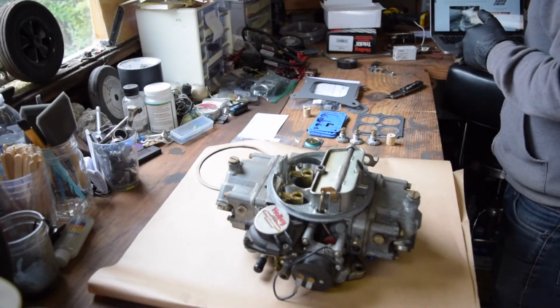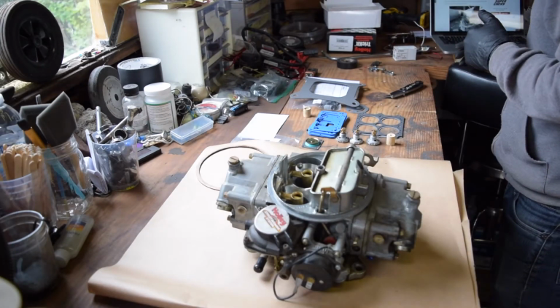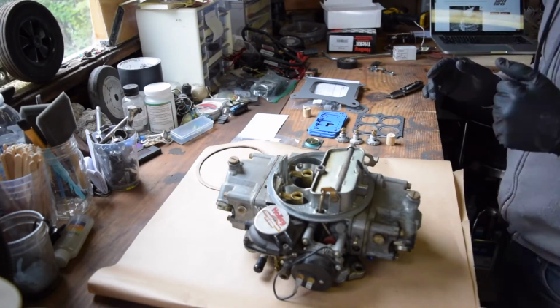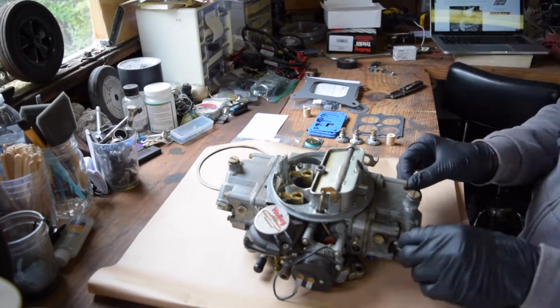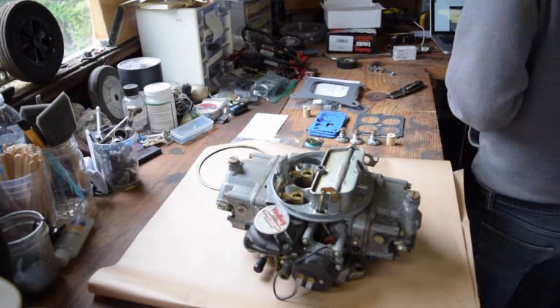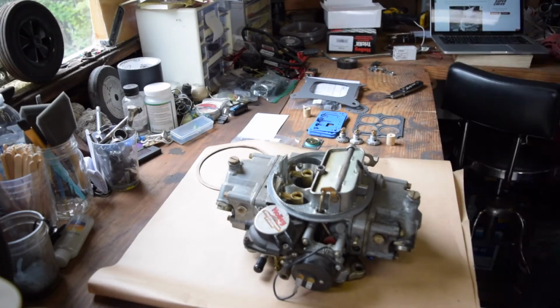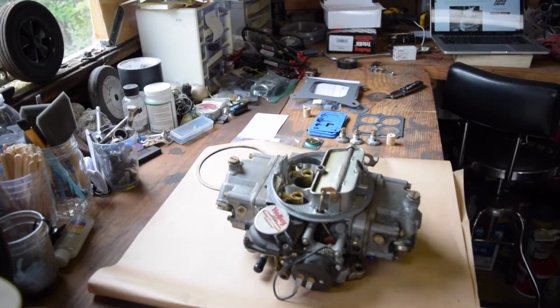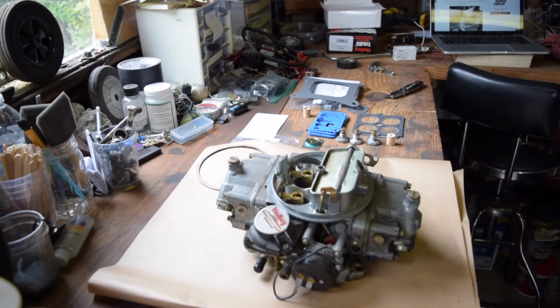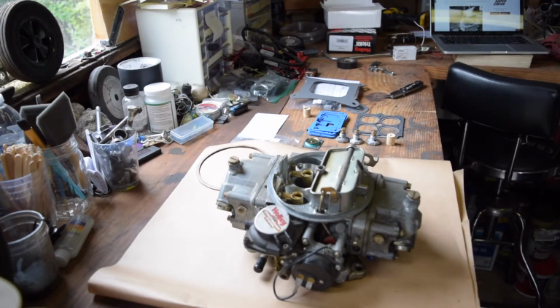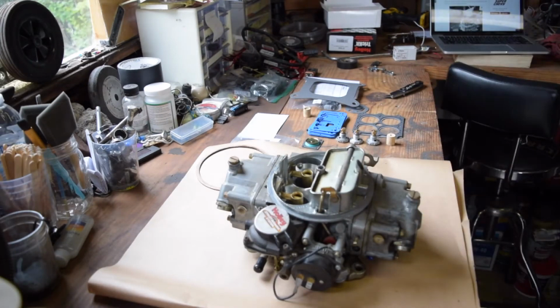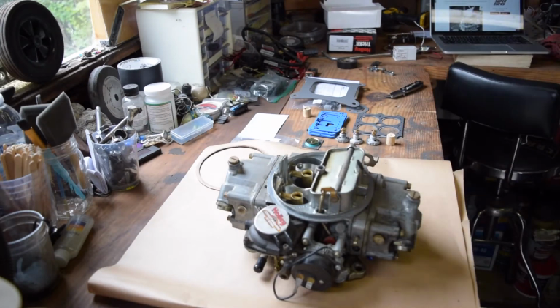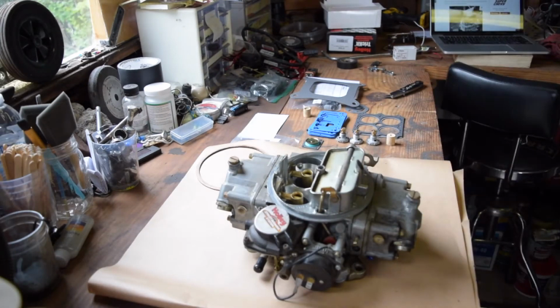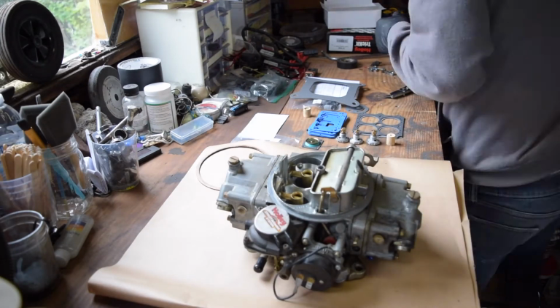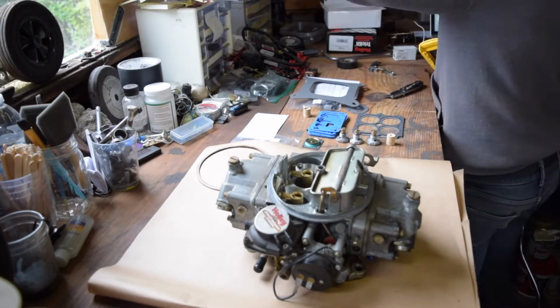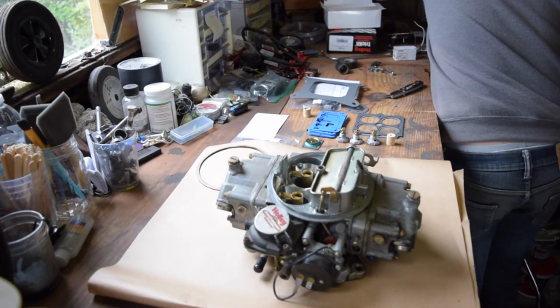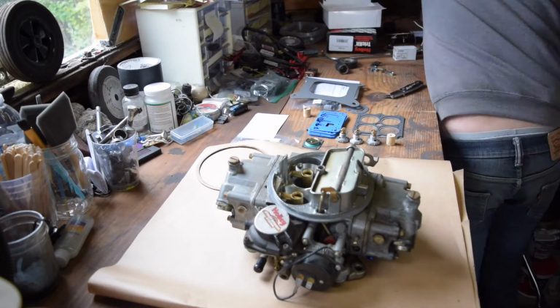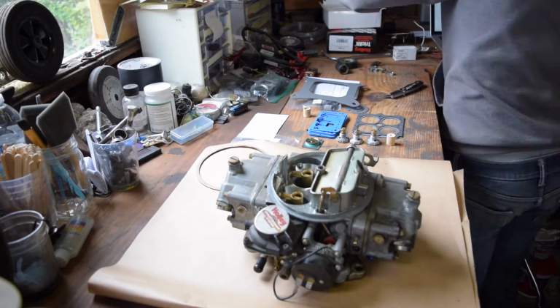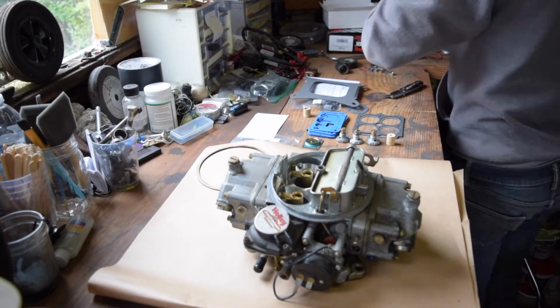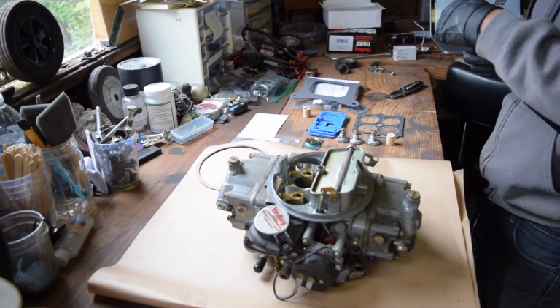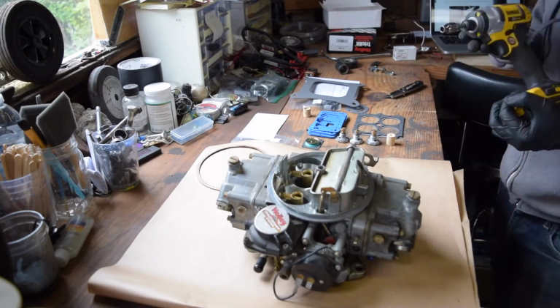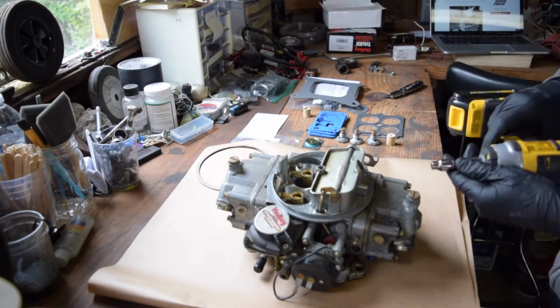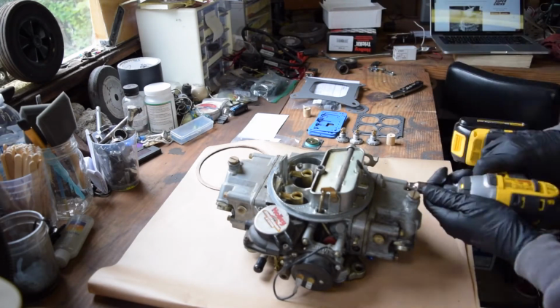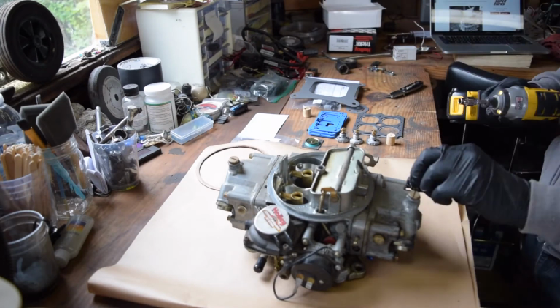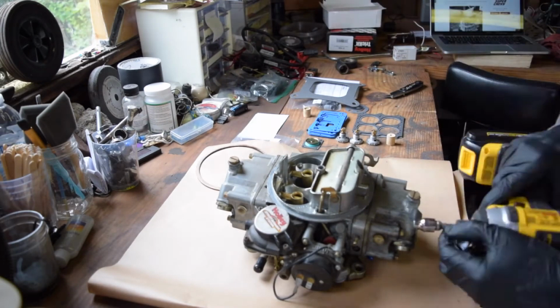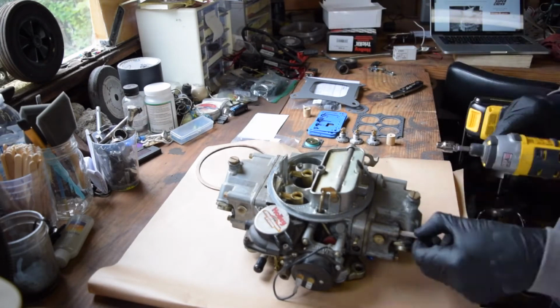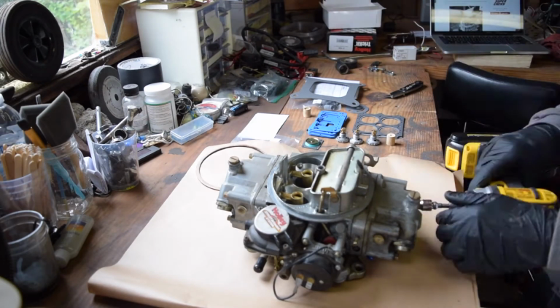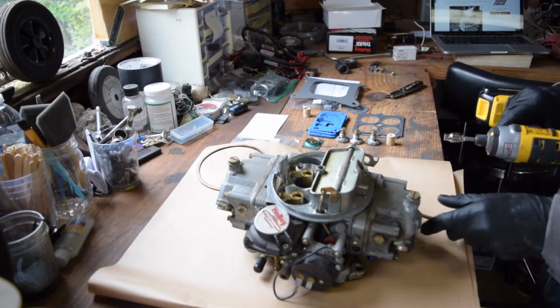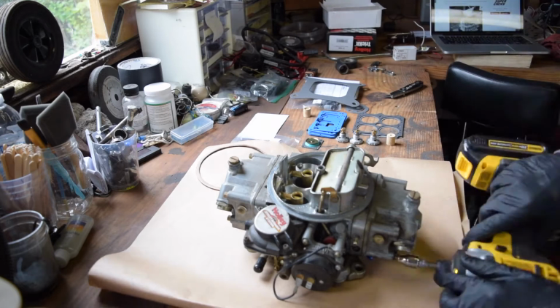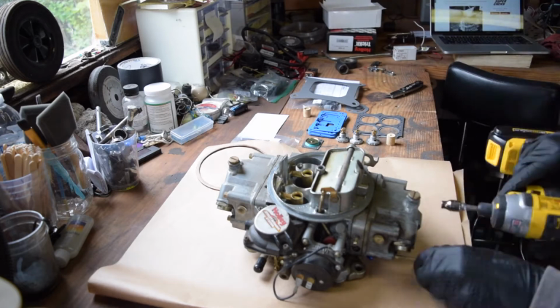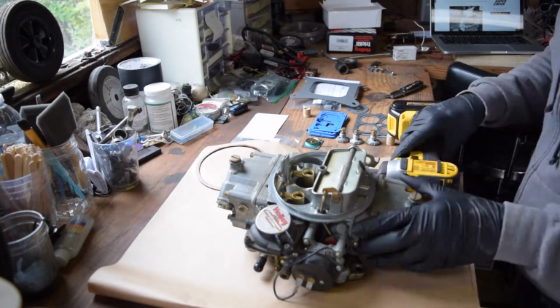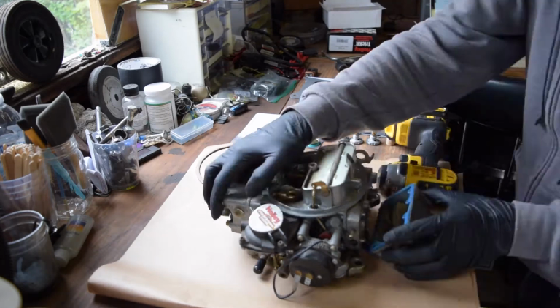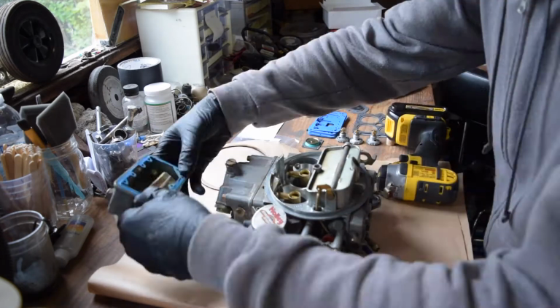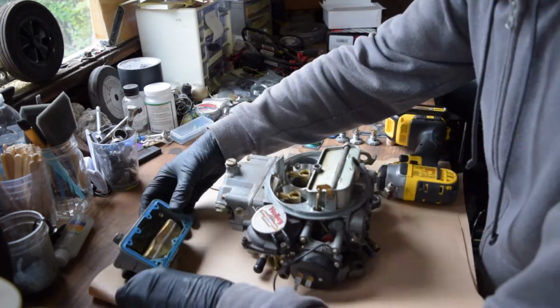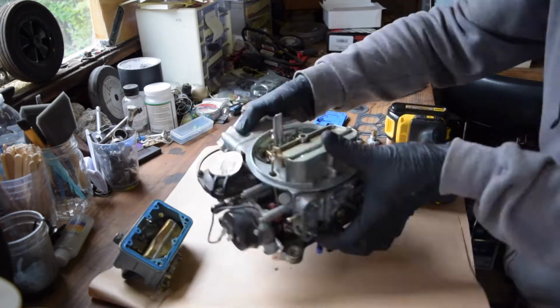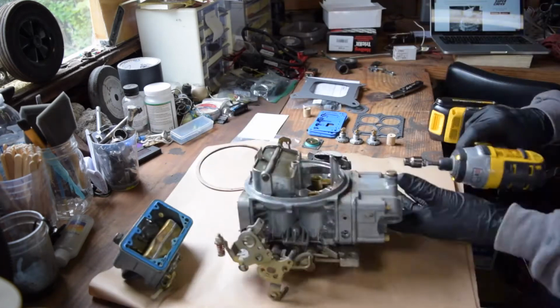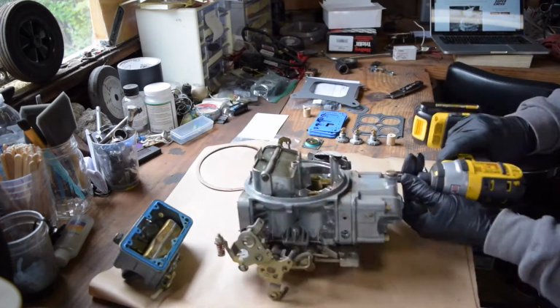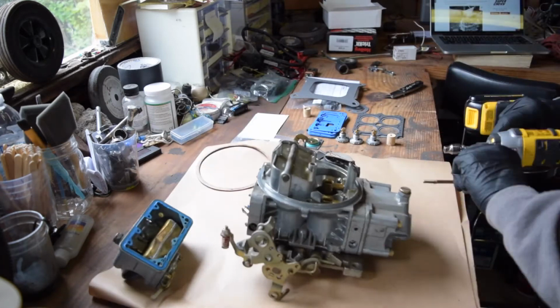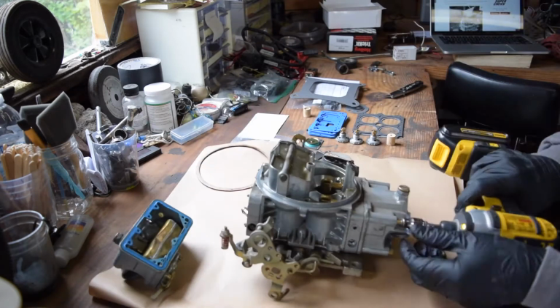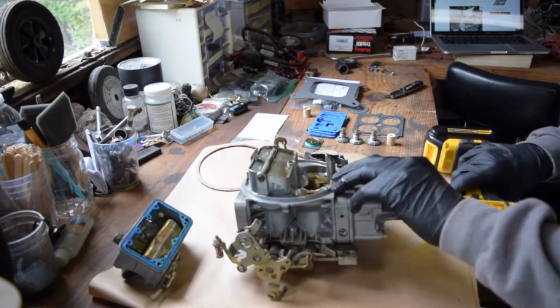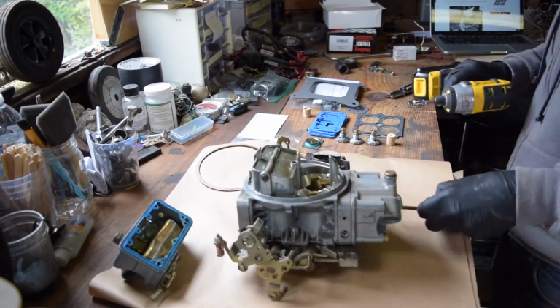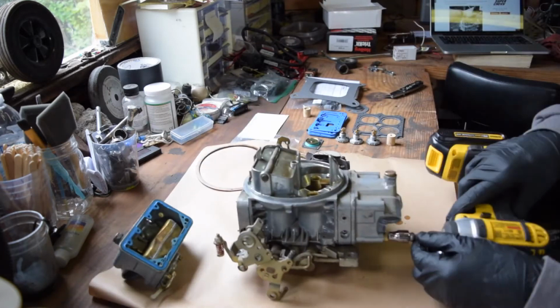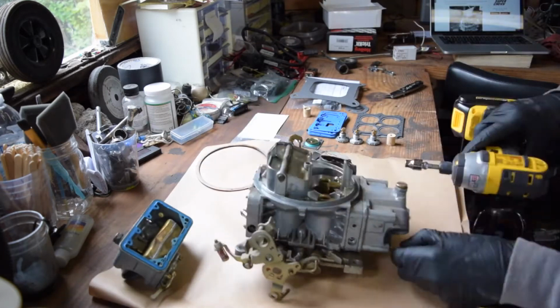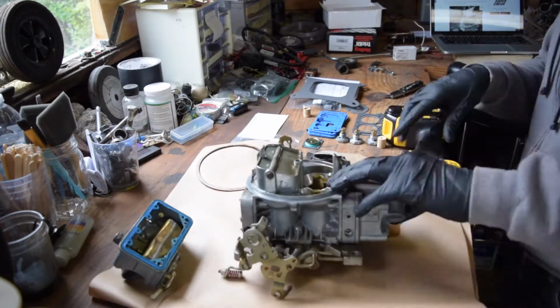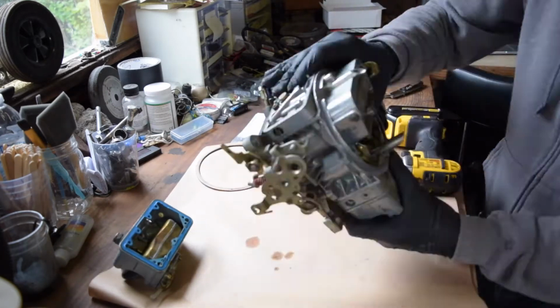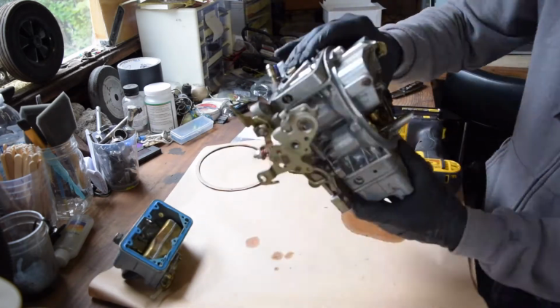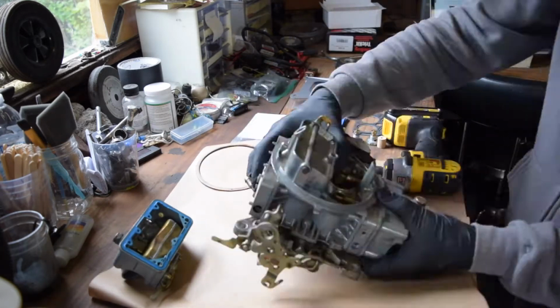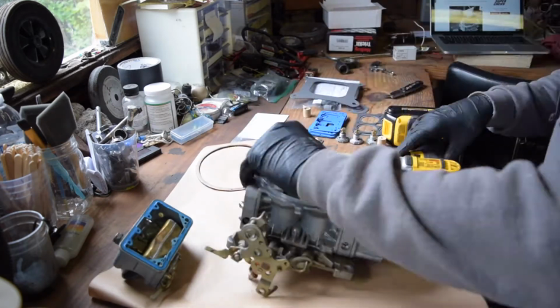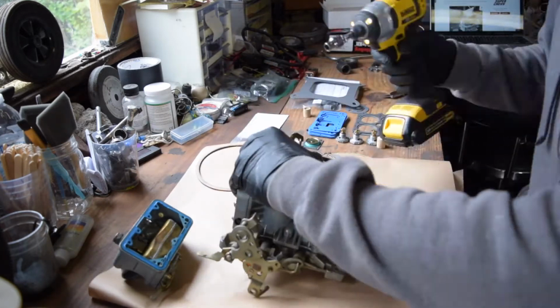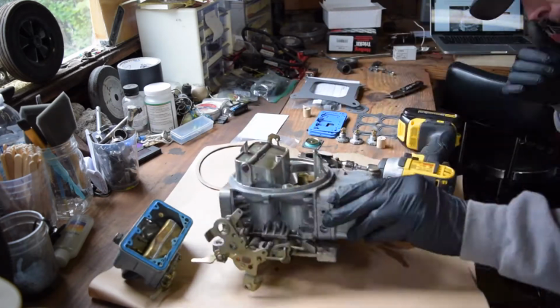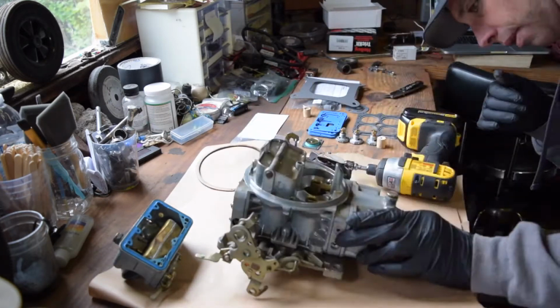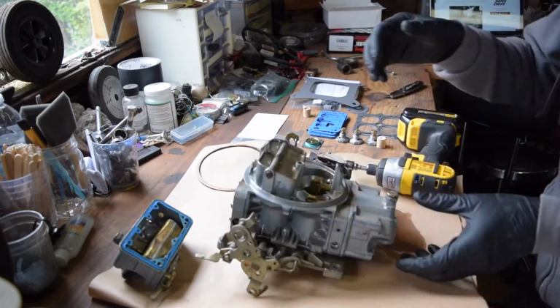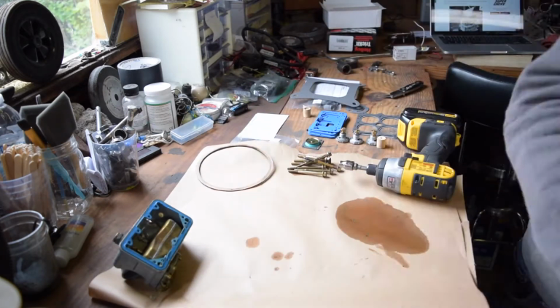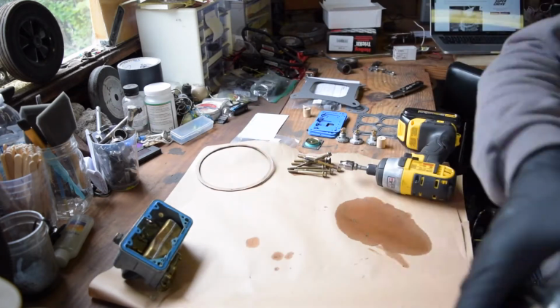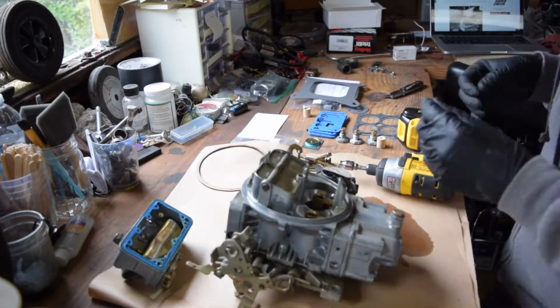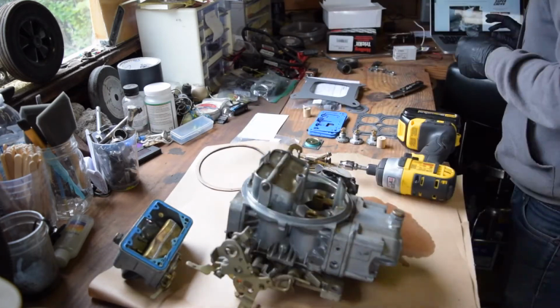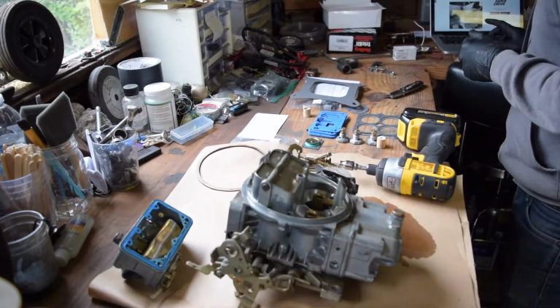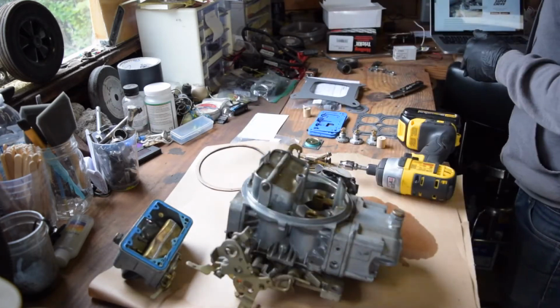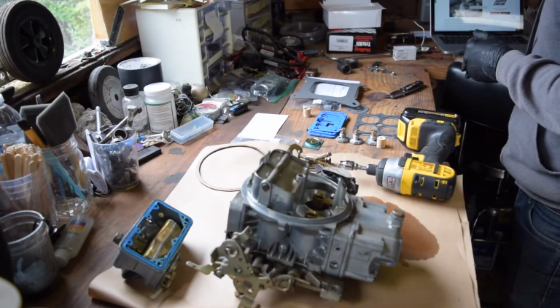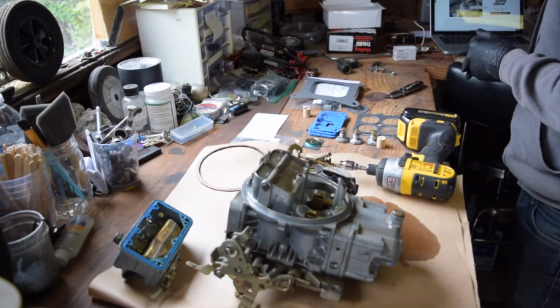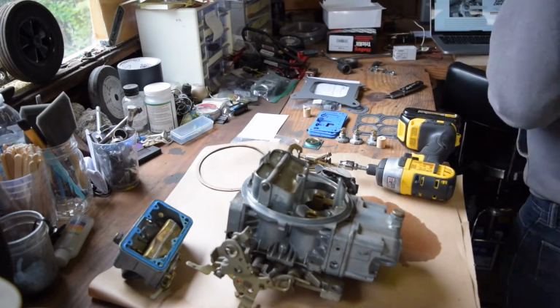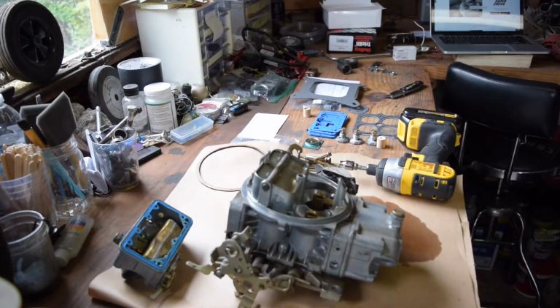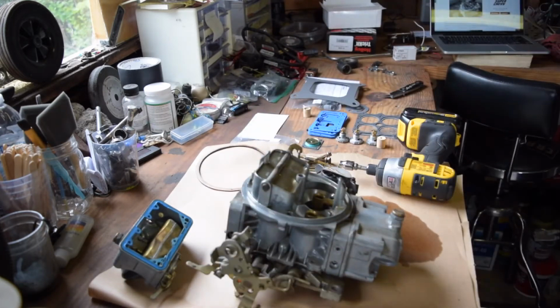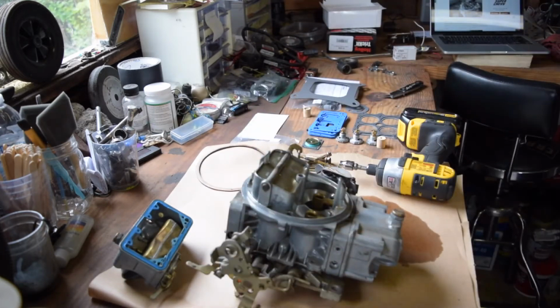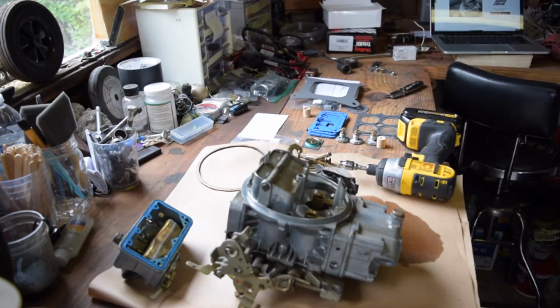Before getting started, make sure you drain the carburetor by turning it upside down over some sort of drain vessel so you don't spill gas all over your workbench like I do here.